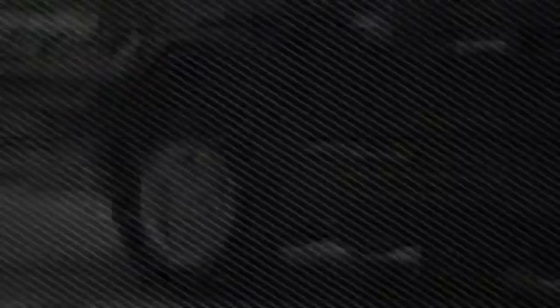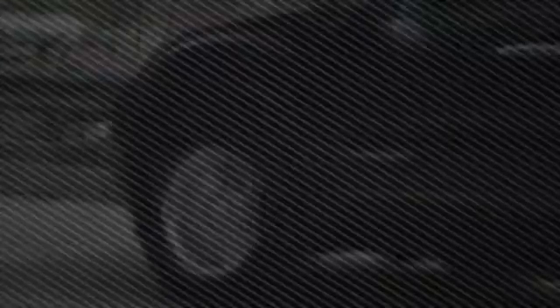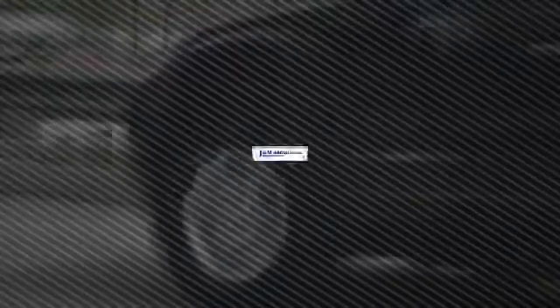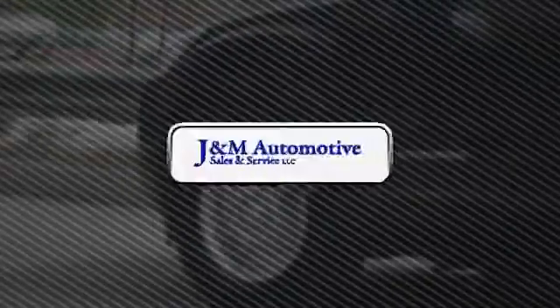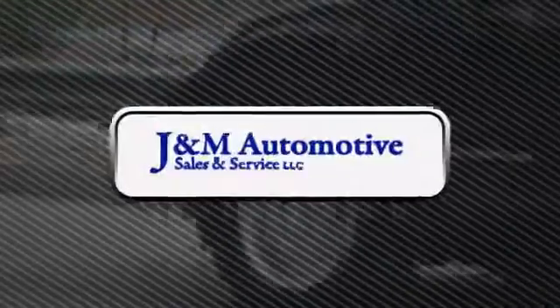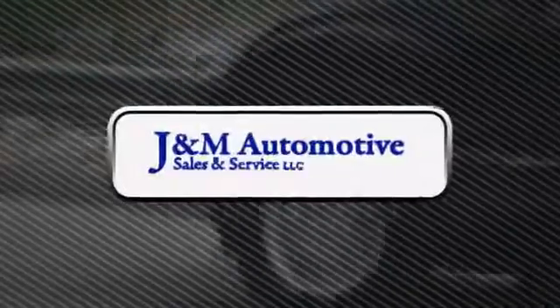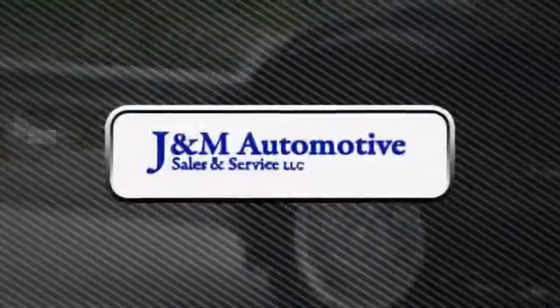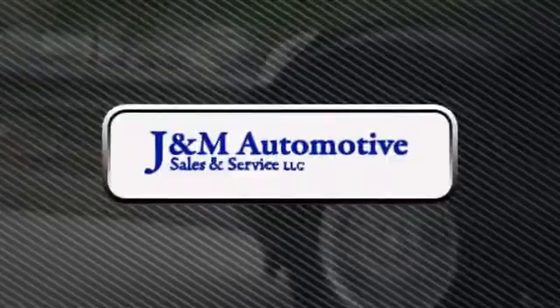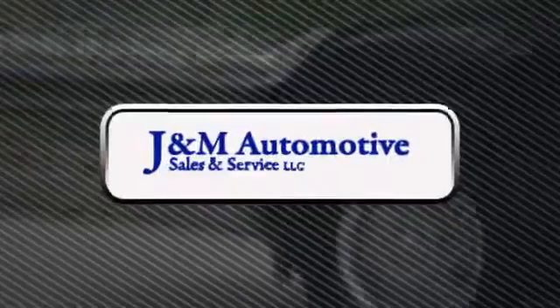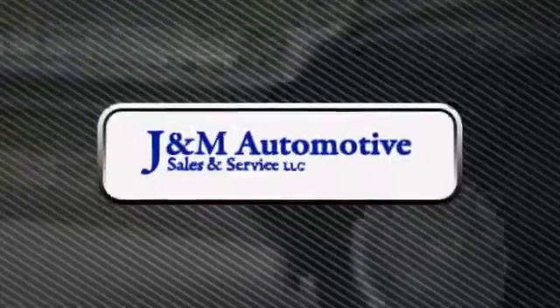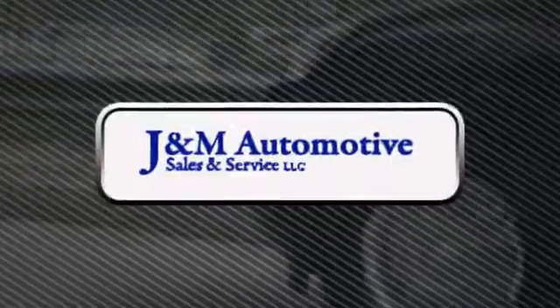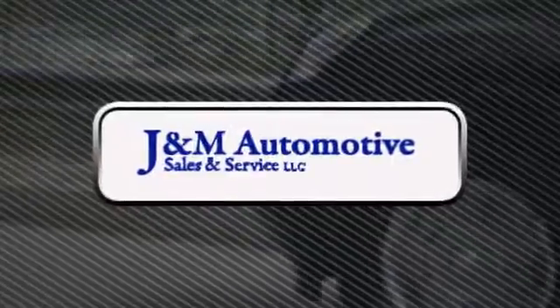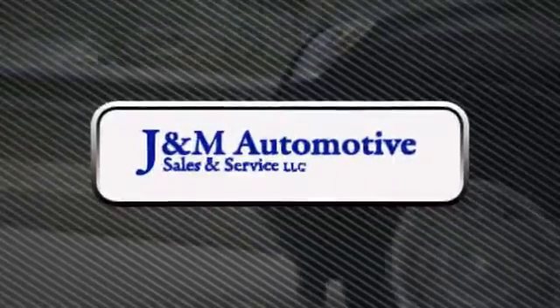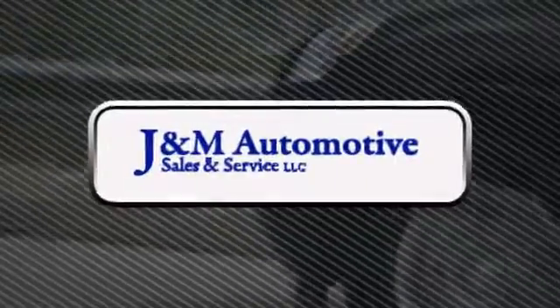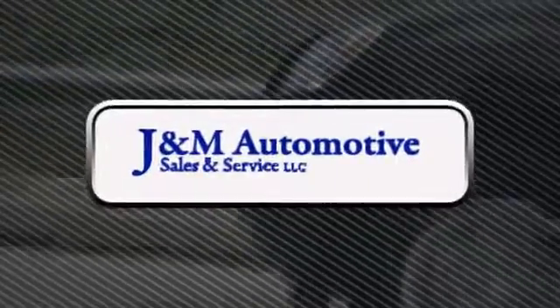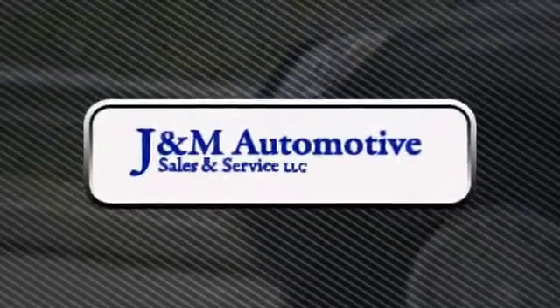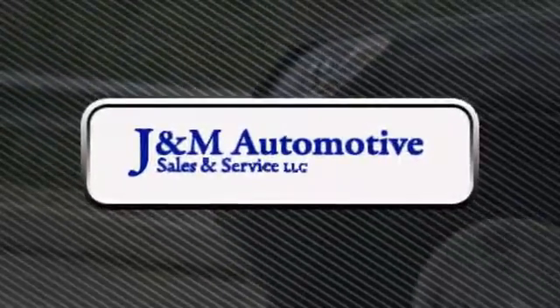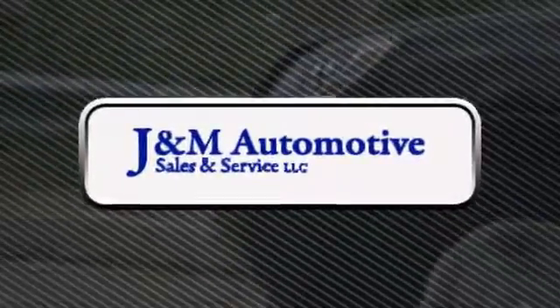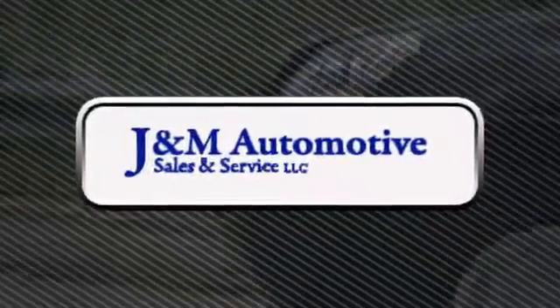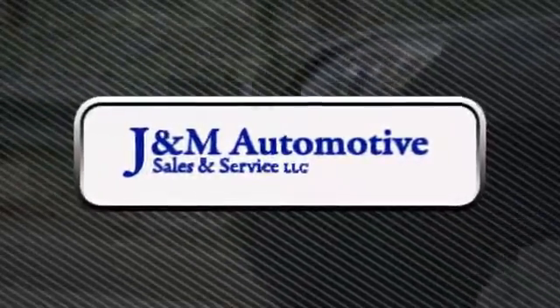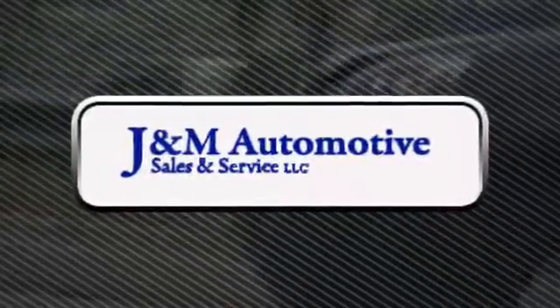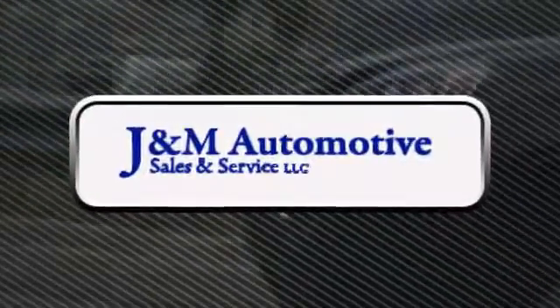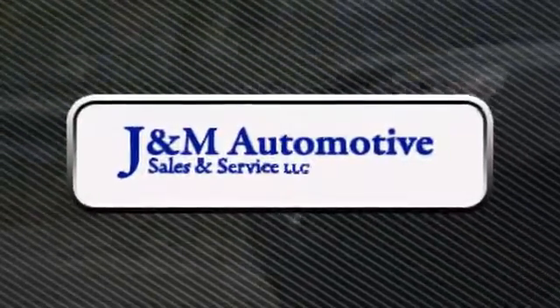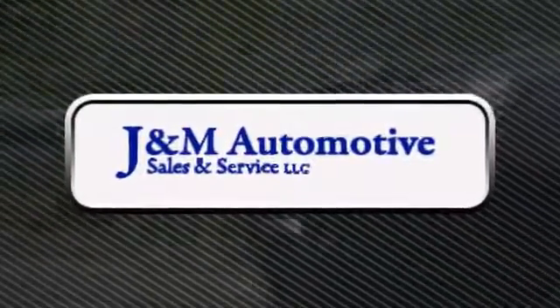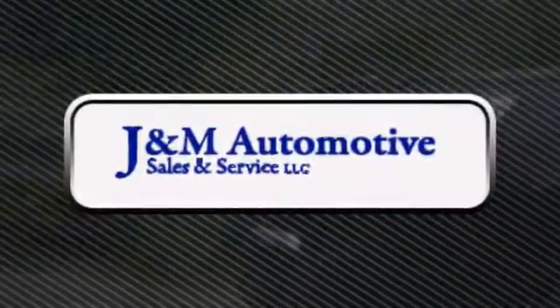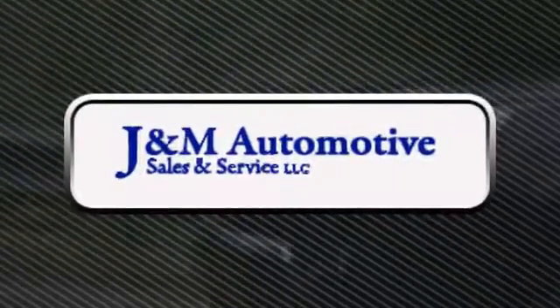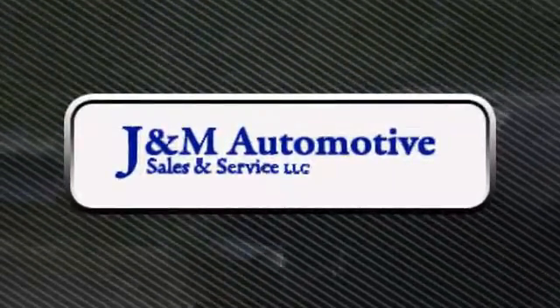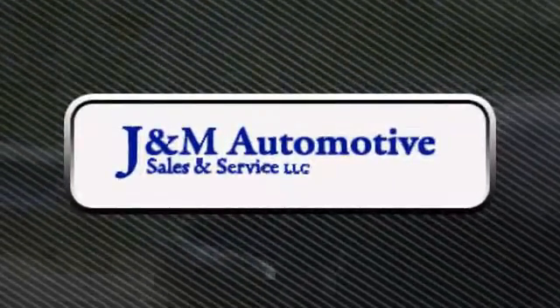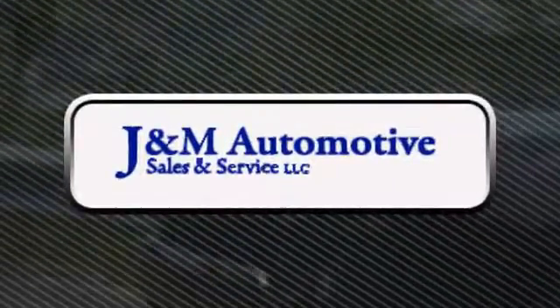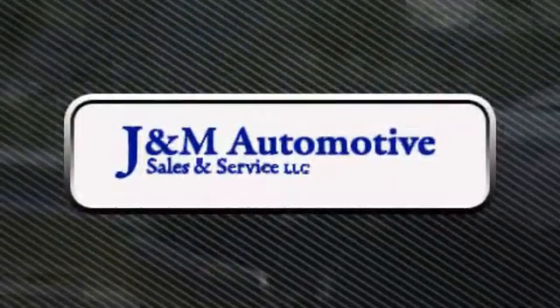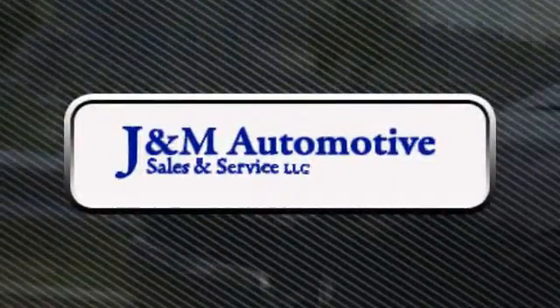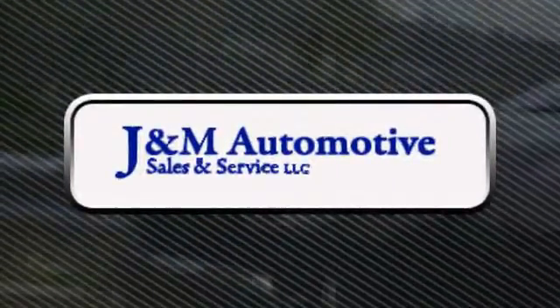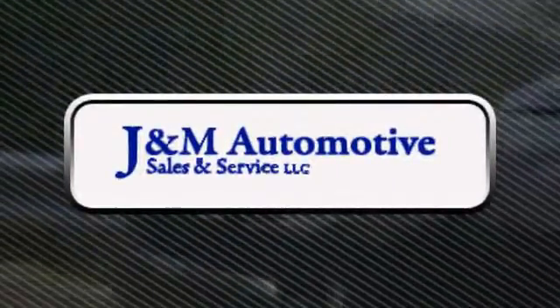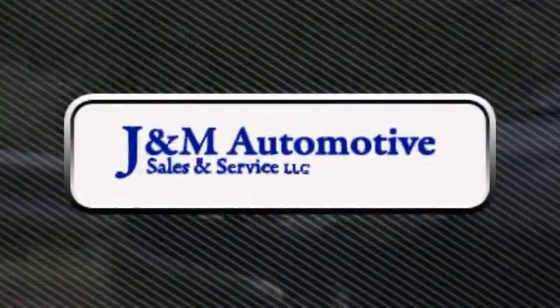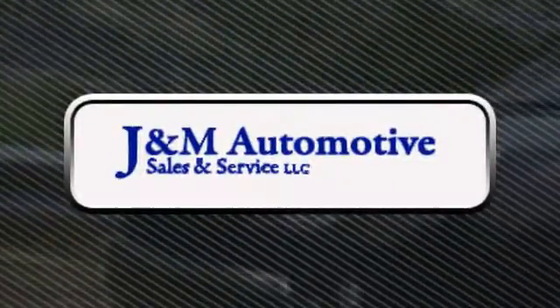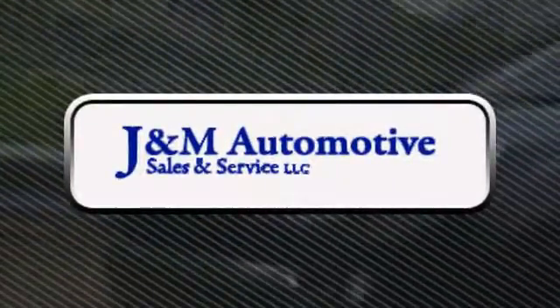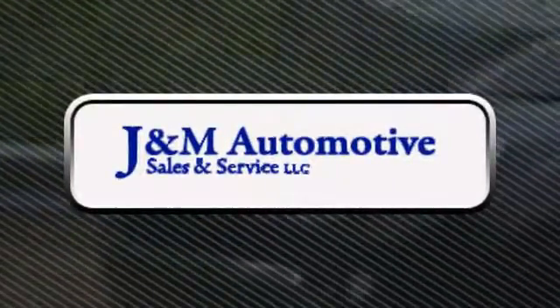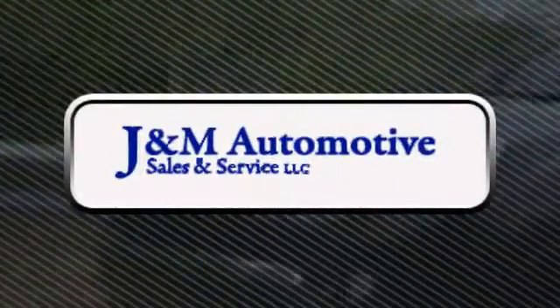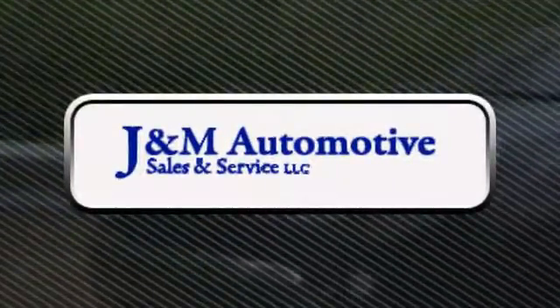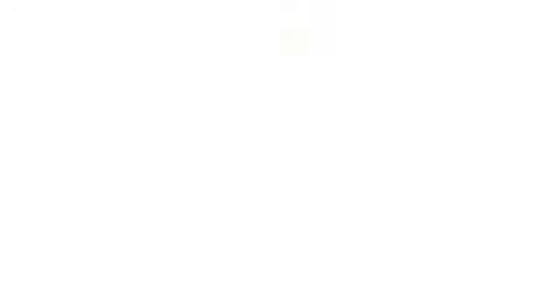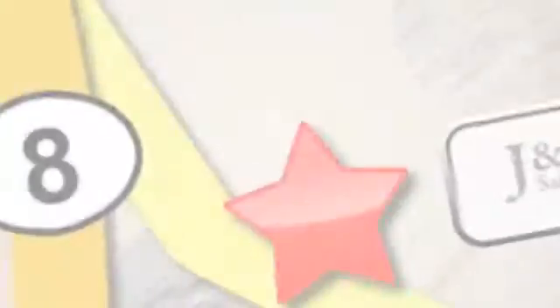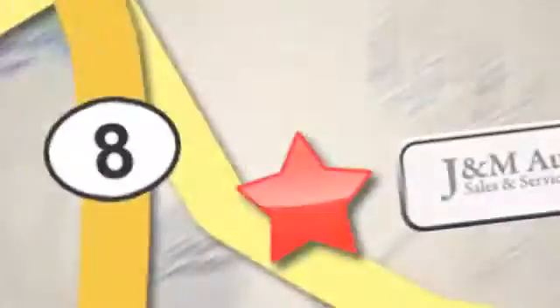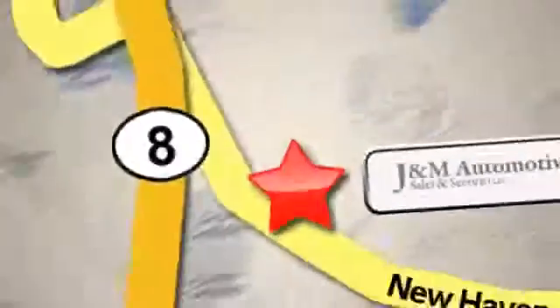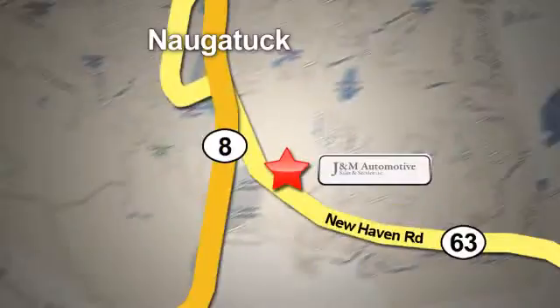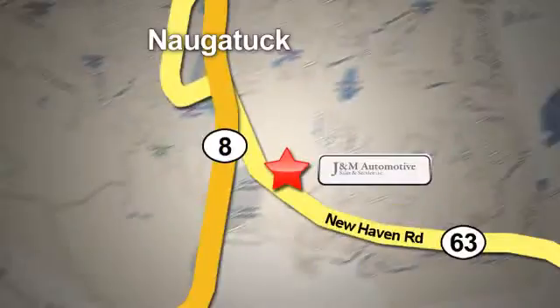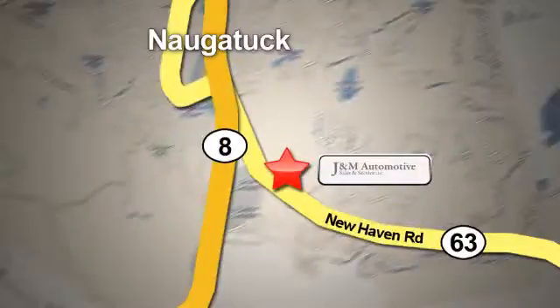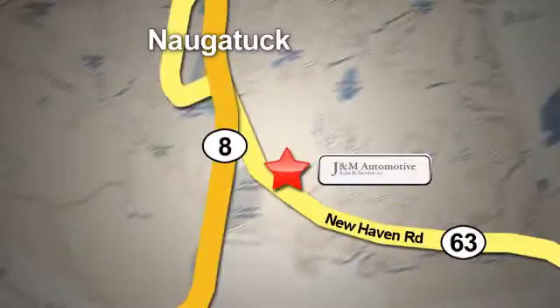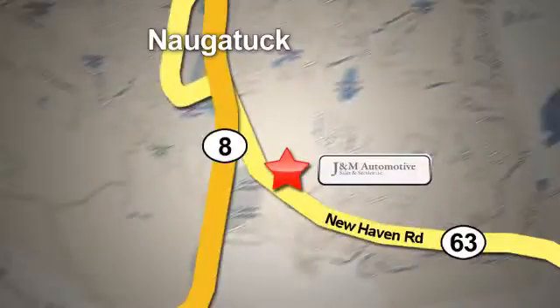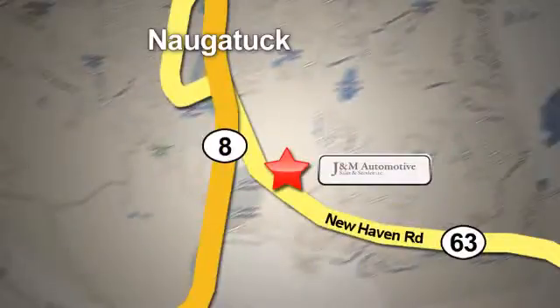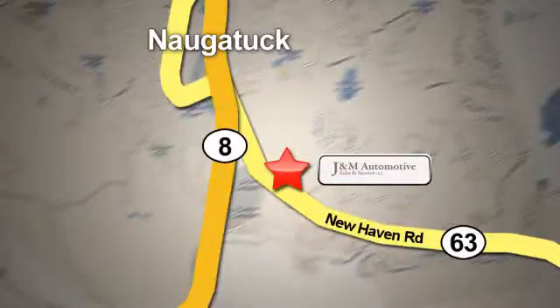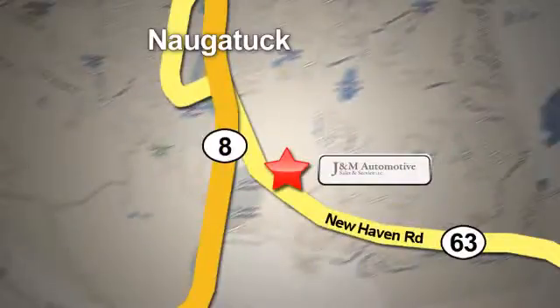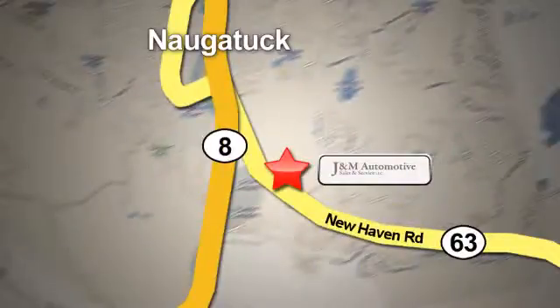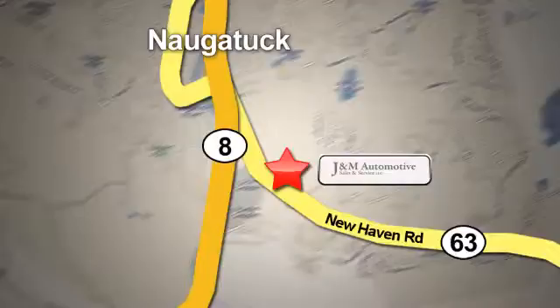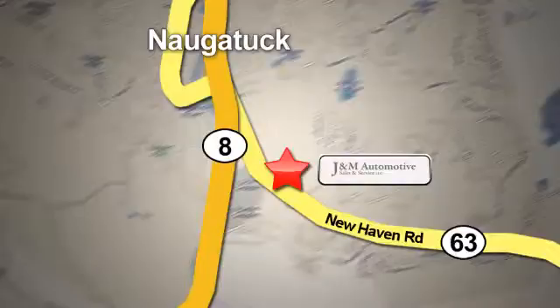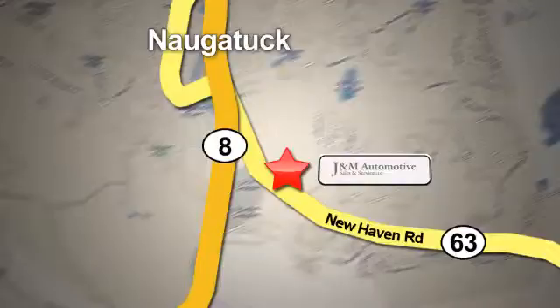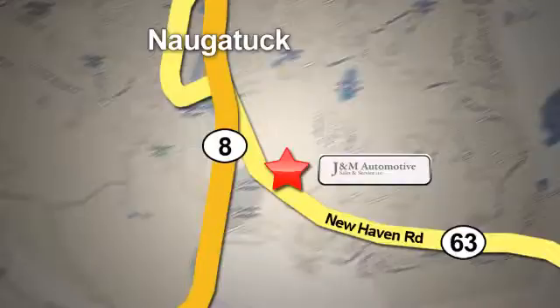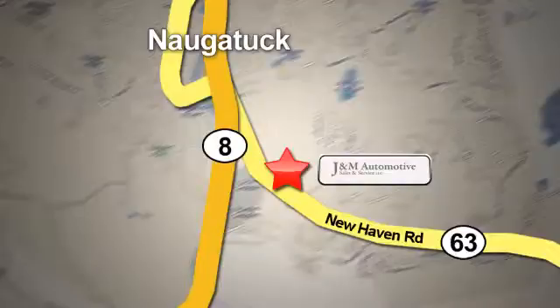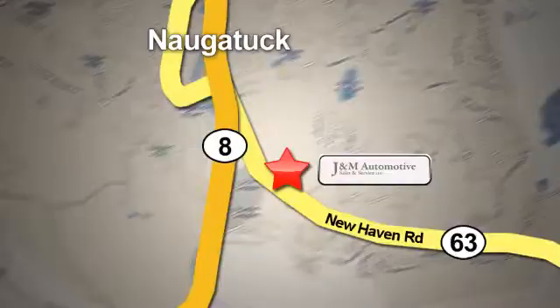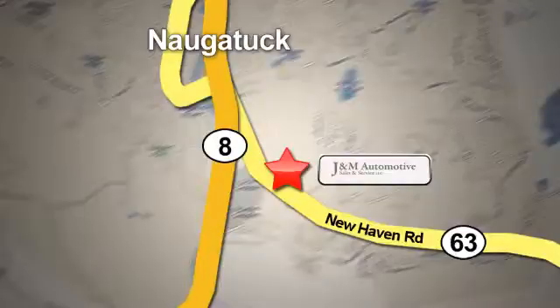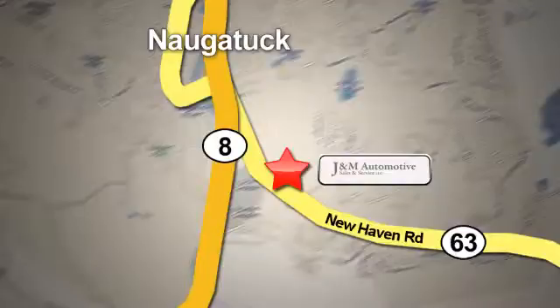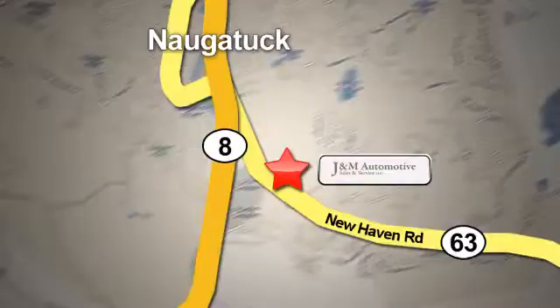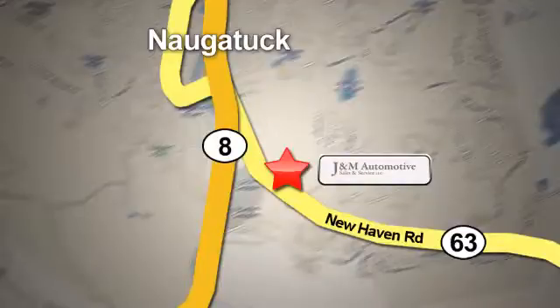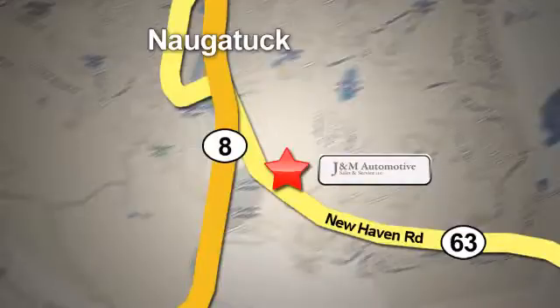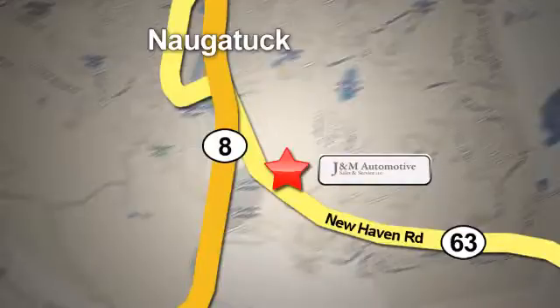You'll see a difference at J&M Auto Sales. Stop in today. We are conveniently located at 820 New Haven Road in Naugatuck, Connecticut.